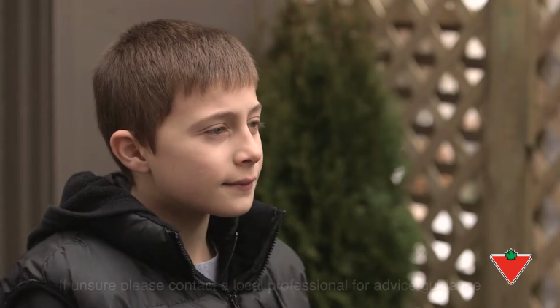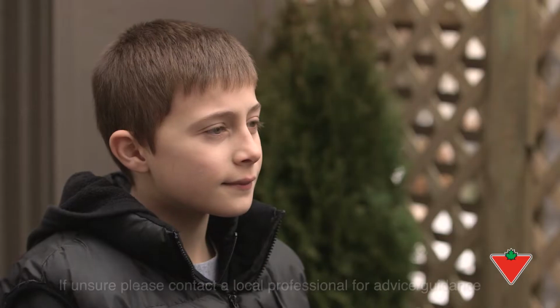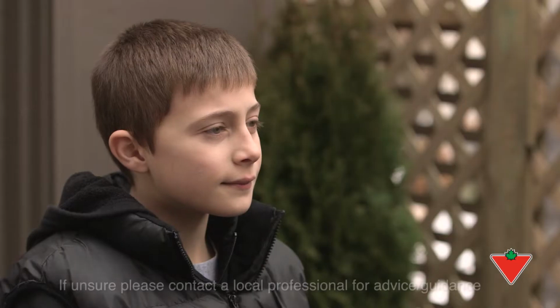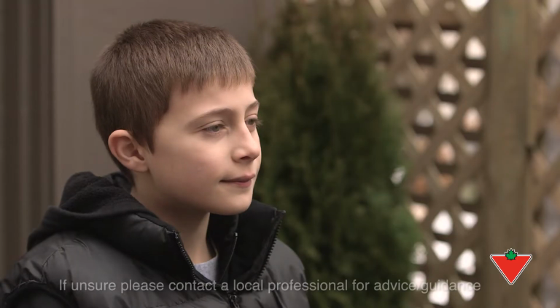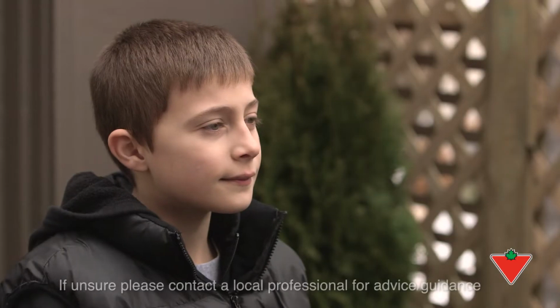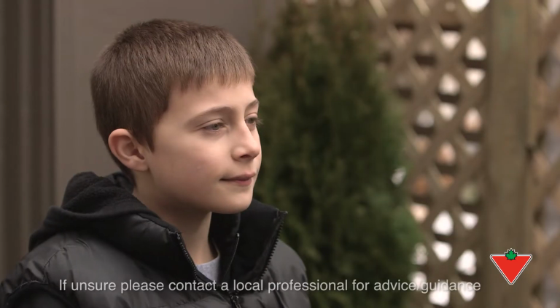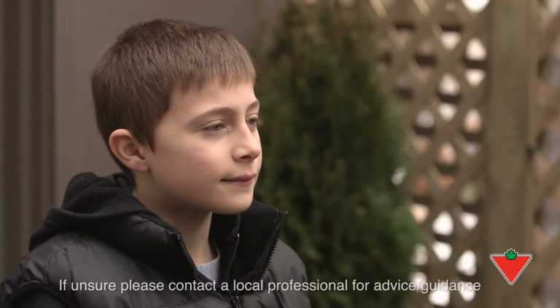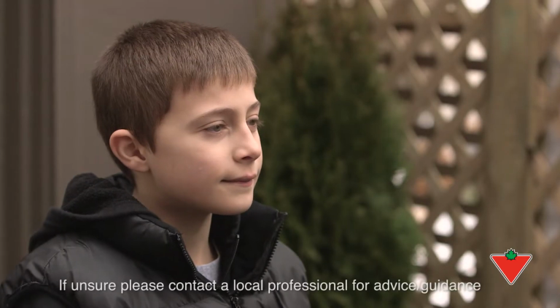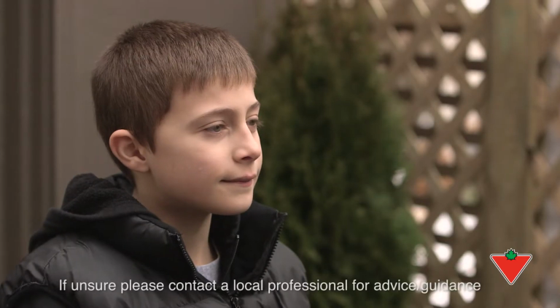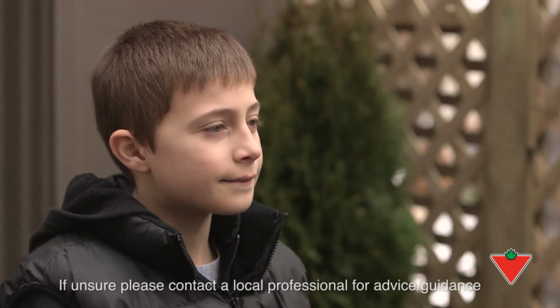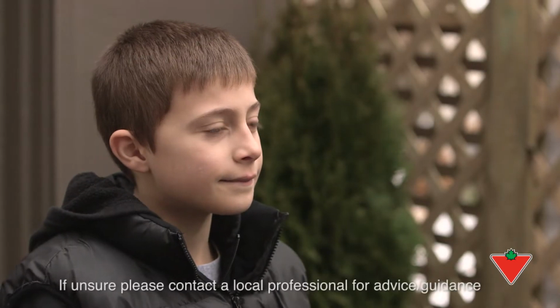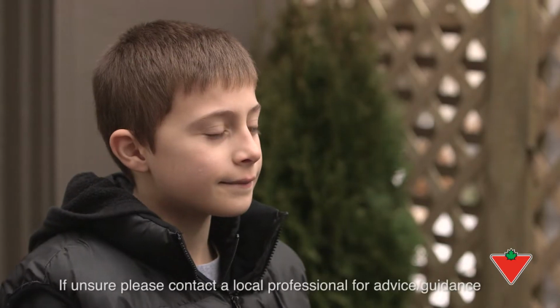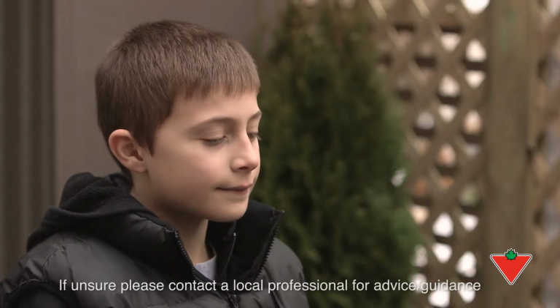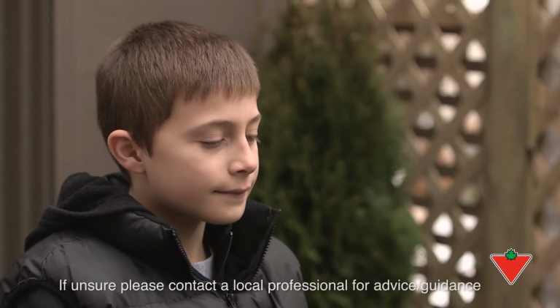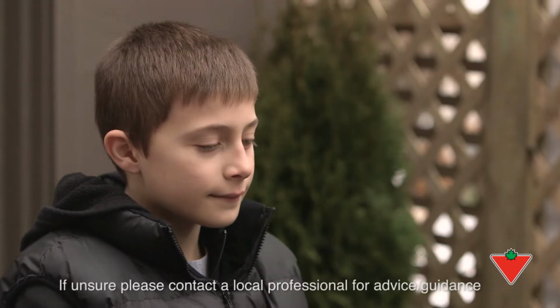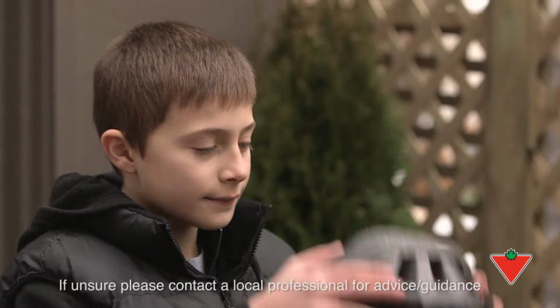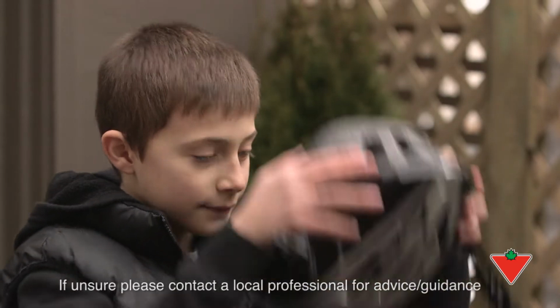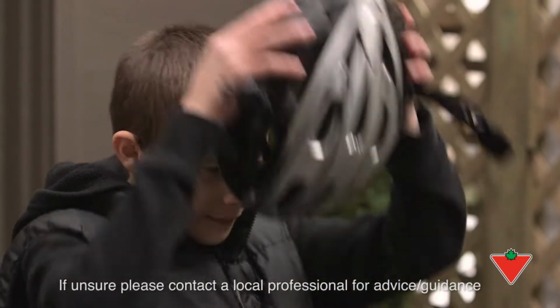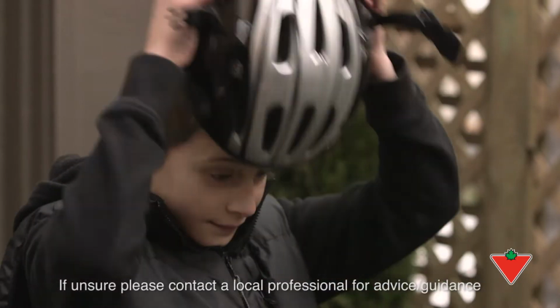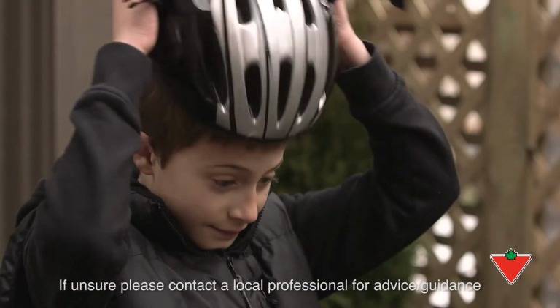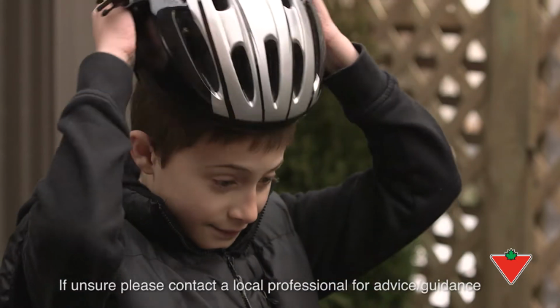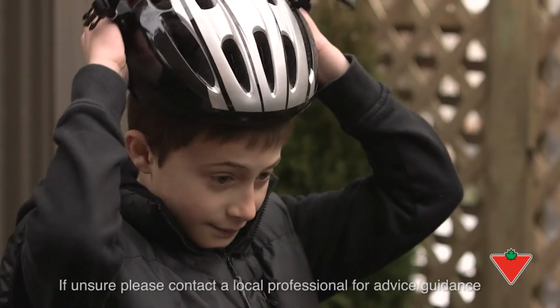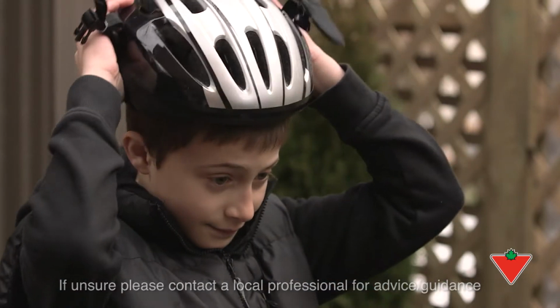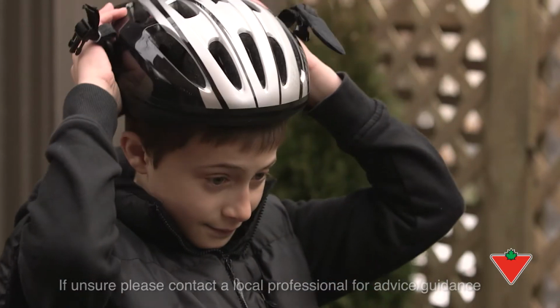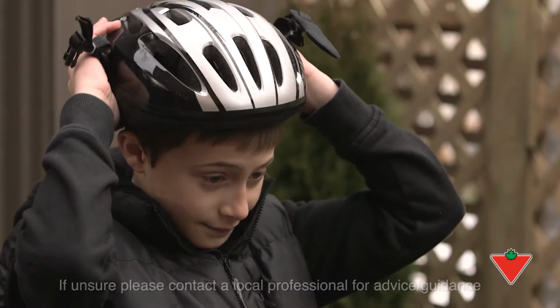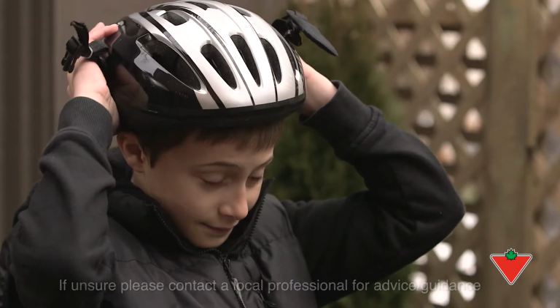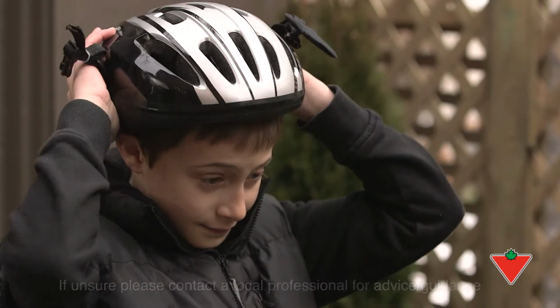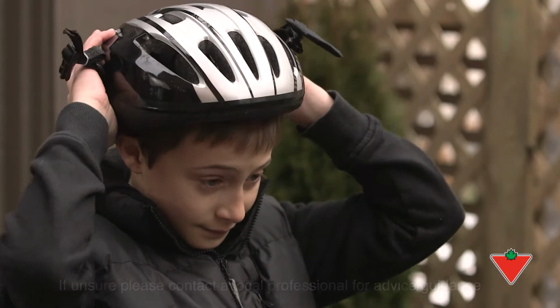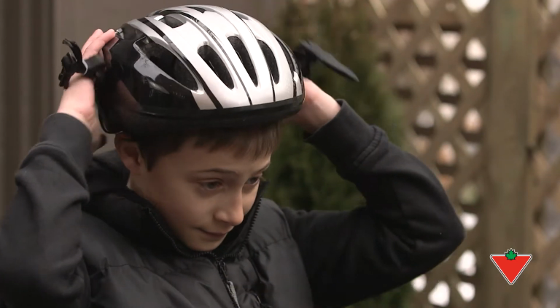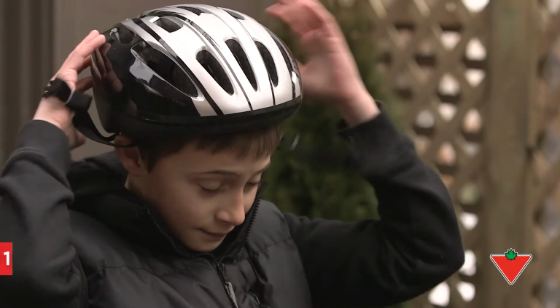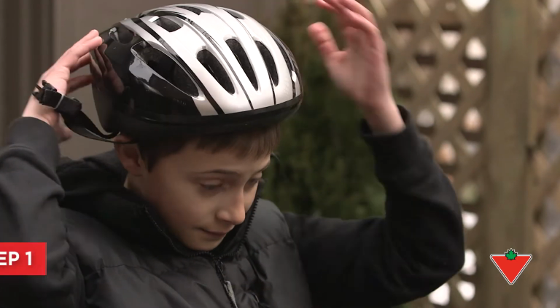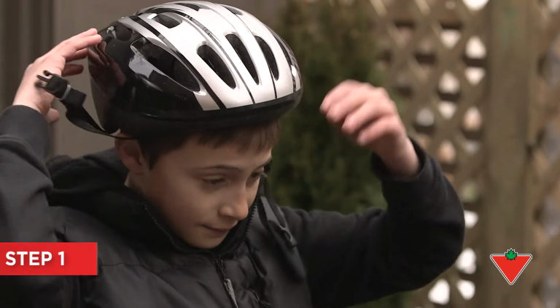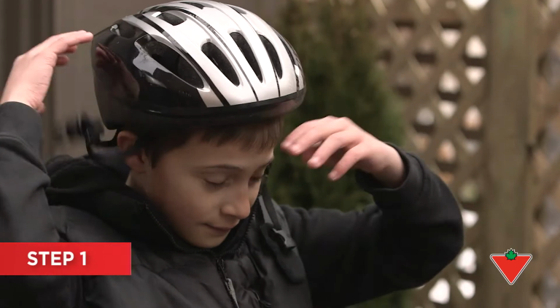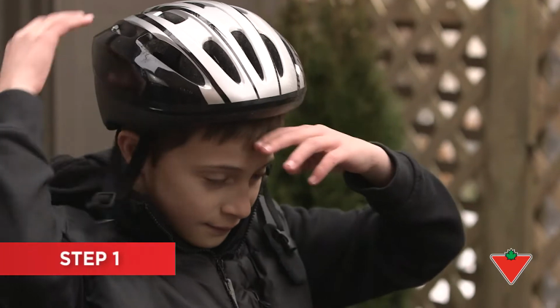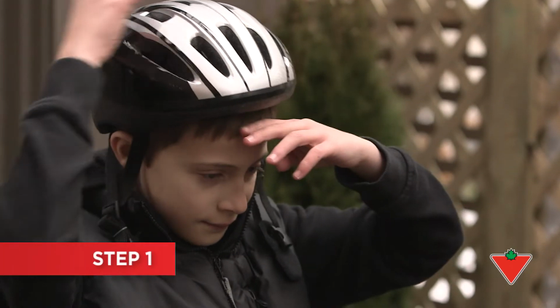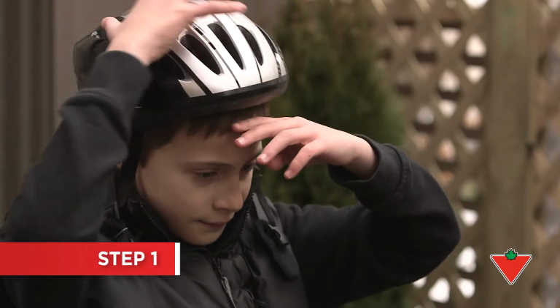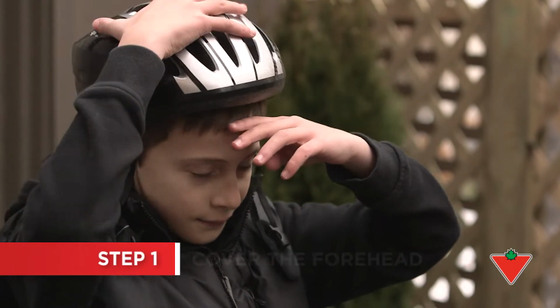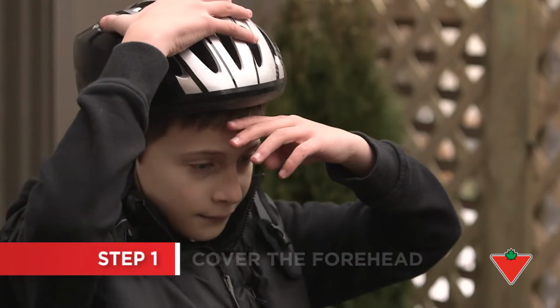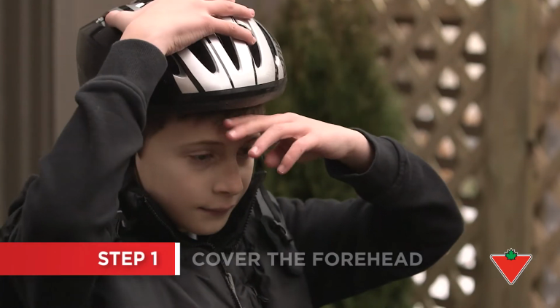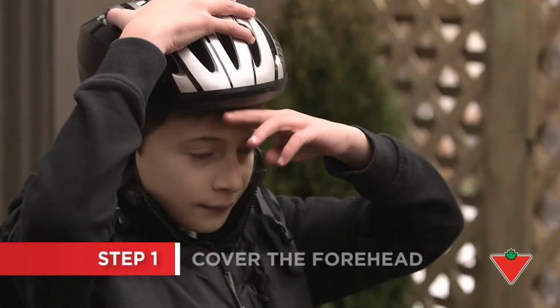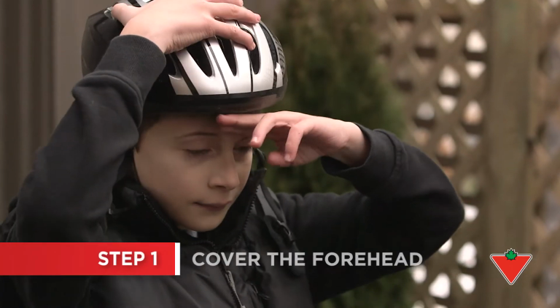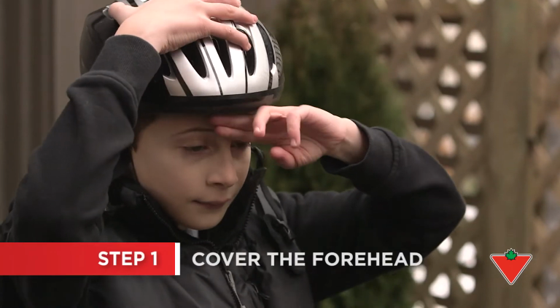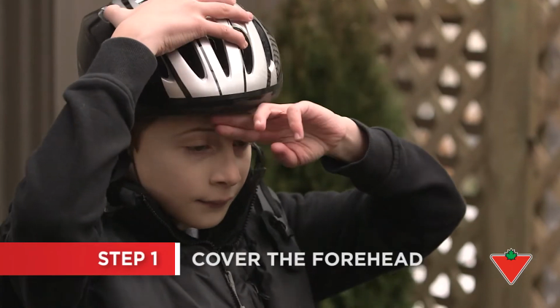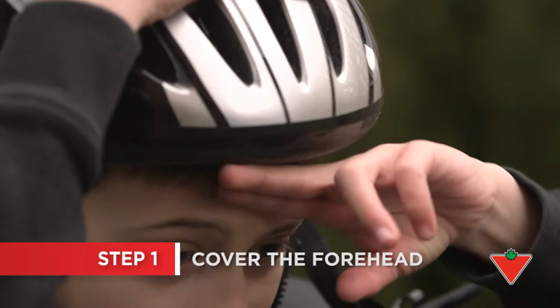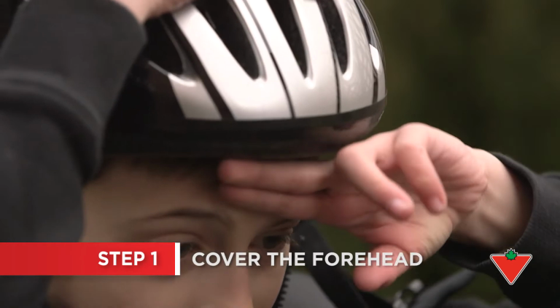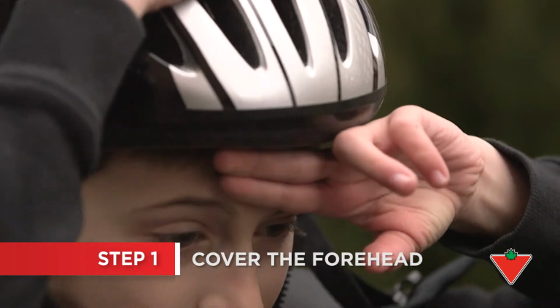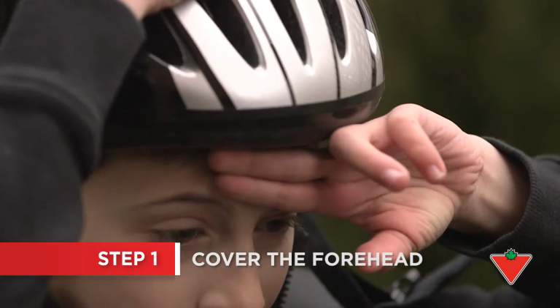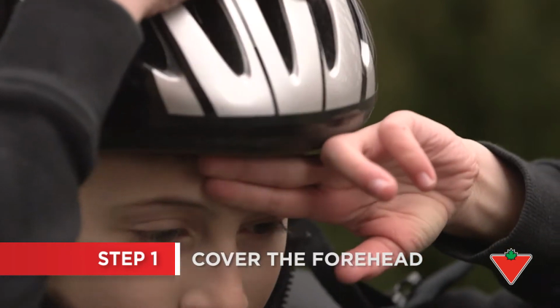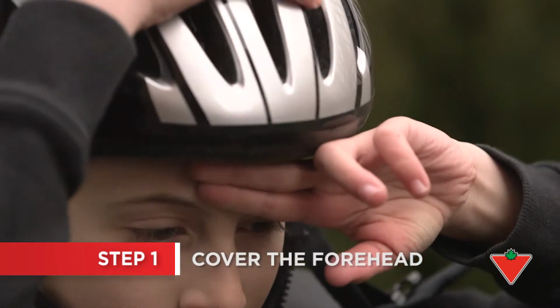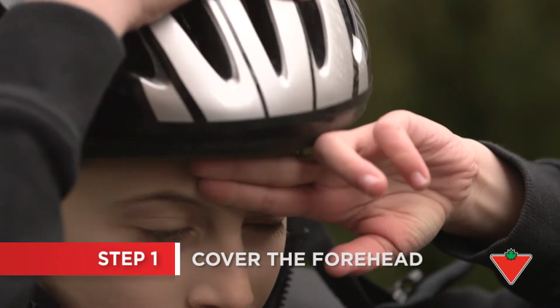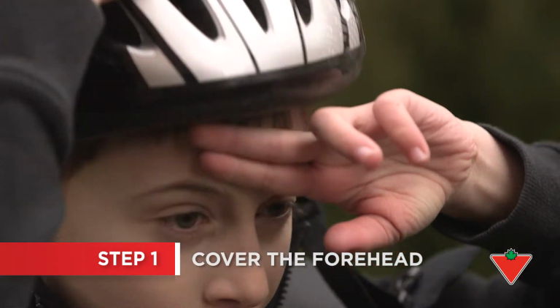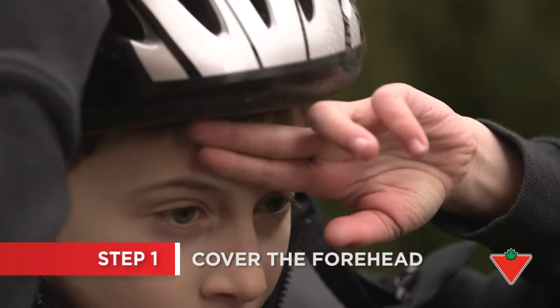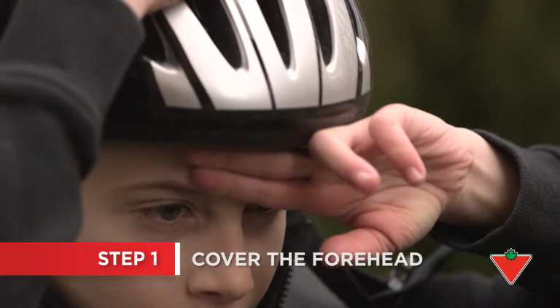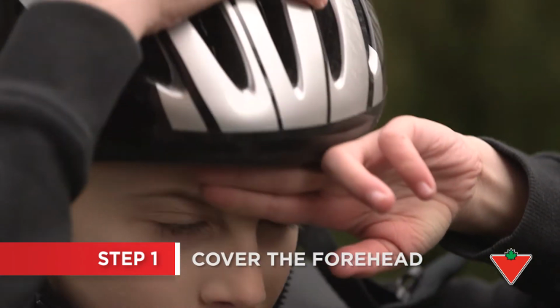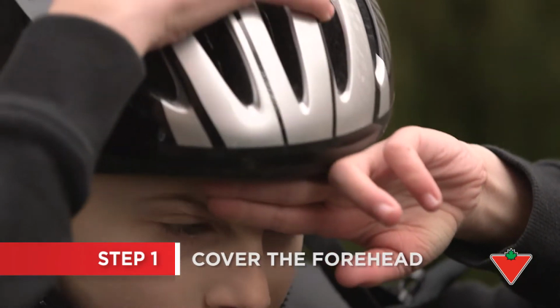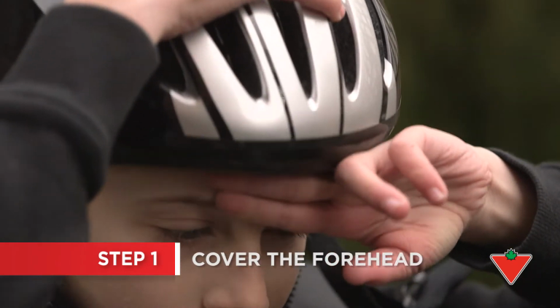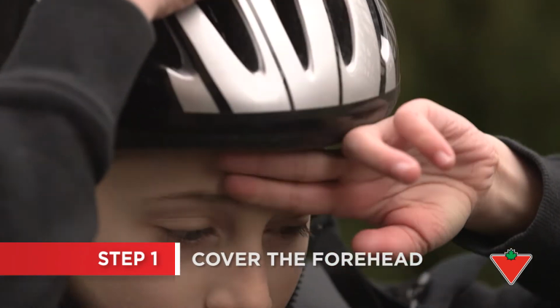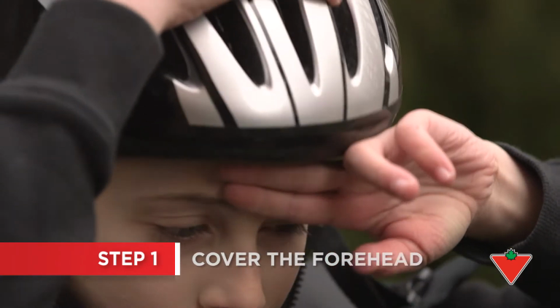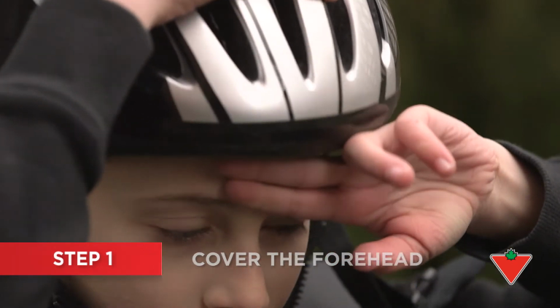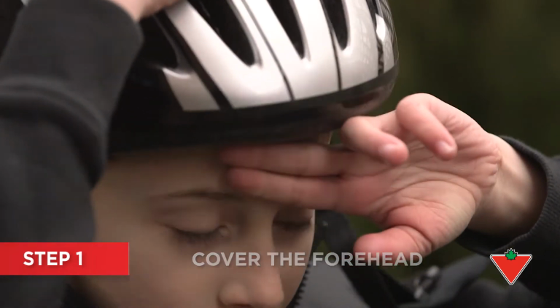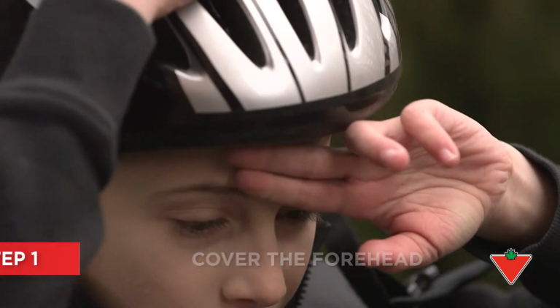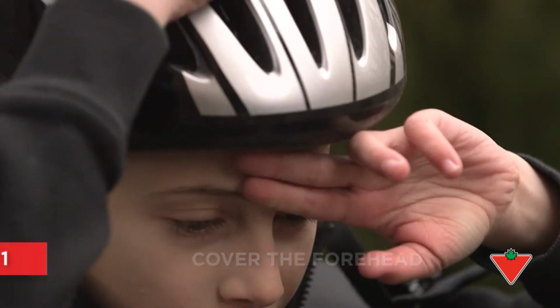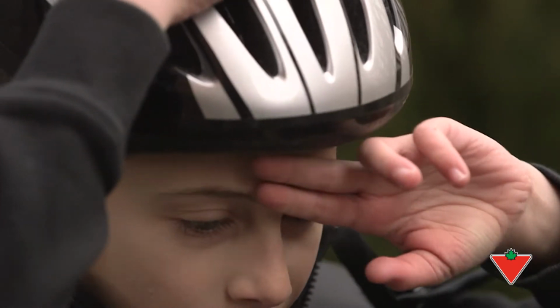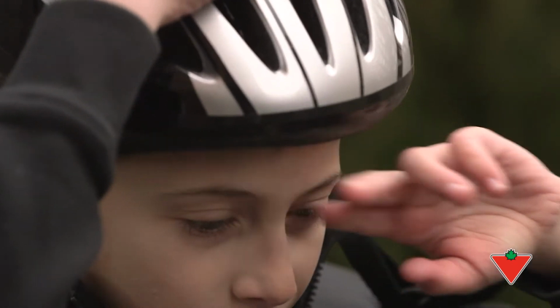Make sure the helmet covers your child's forehead without sliding back. It should be about two finger widths above the eyebrows.